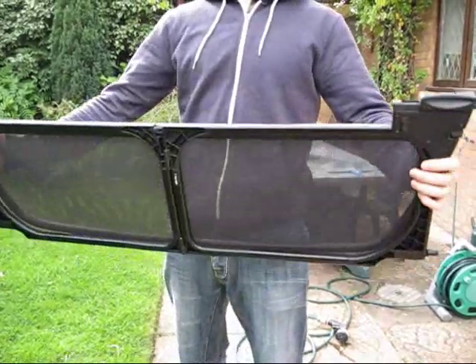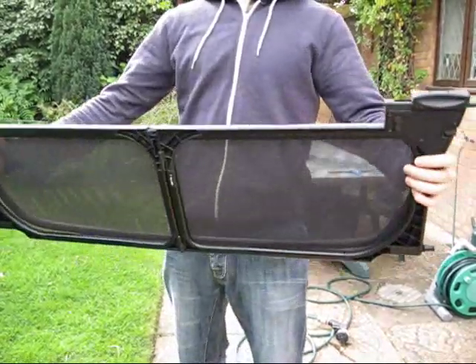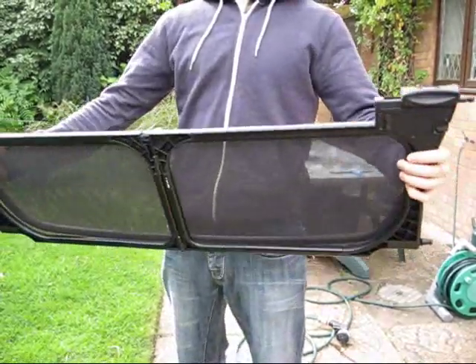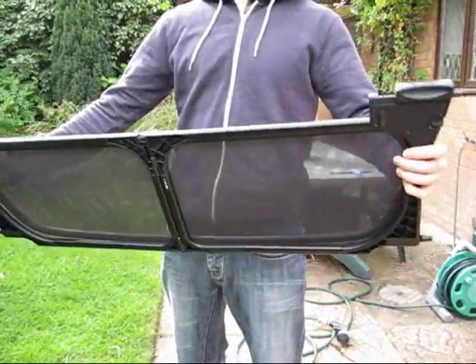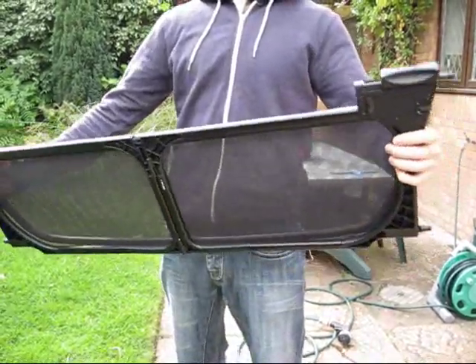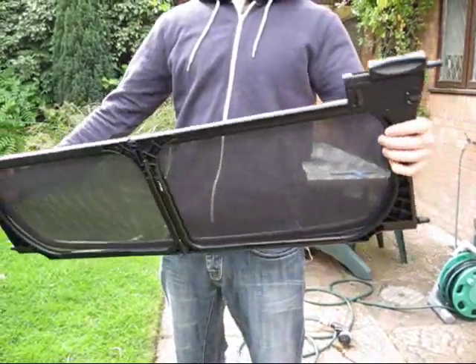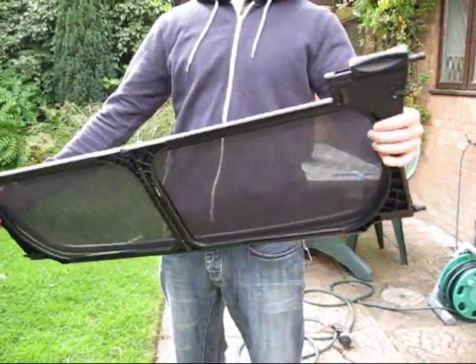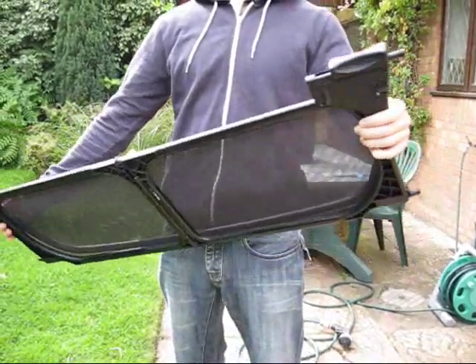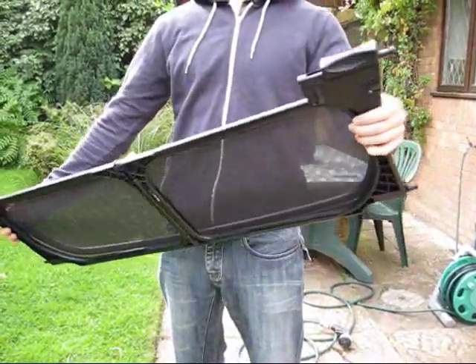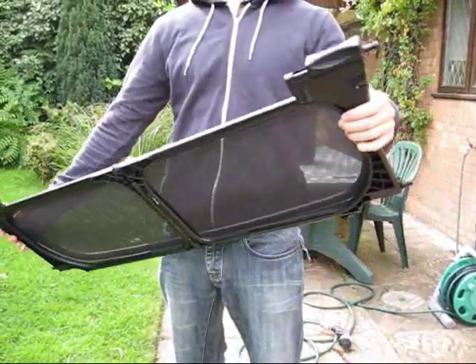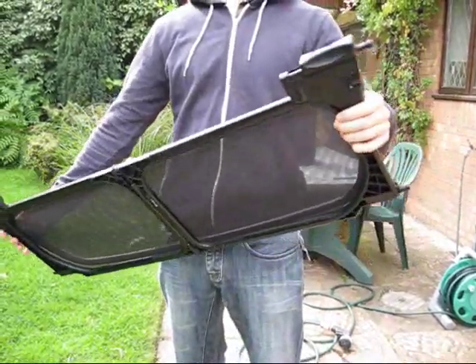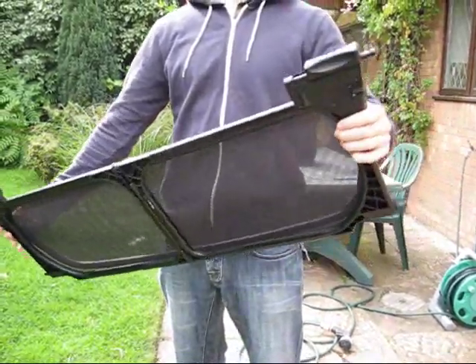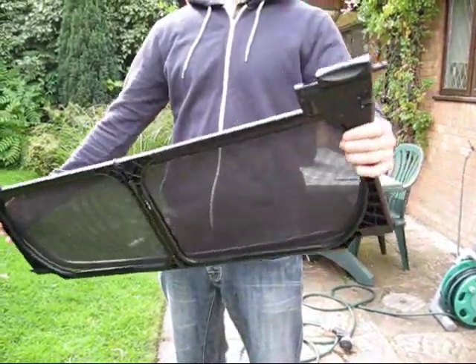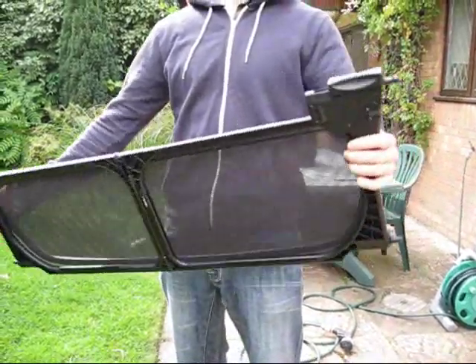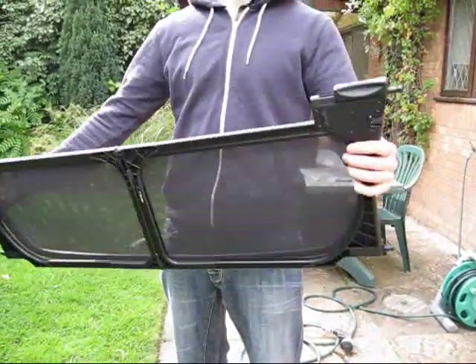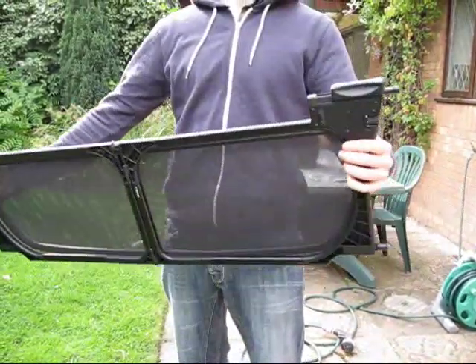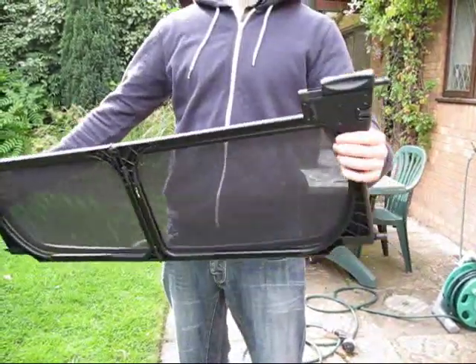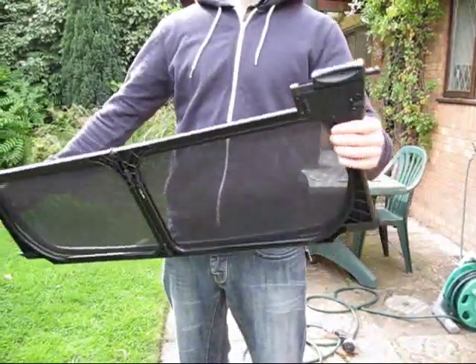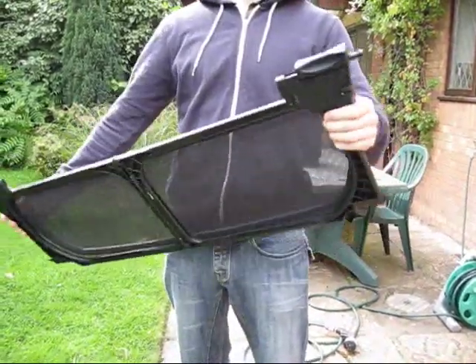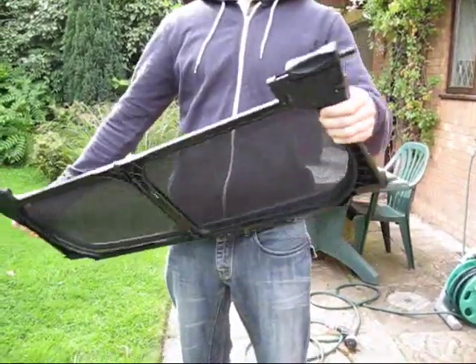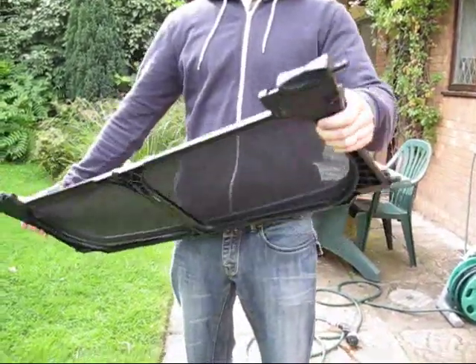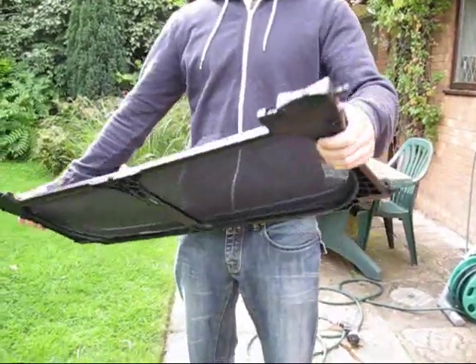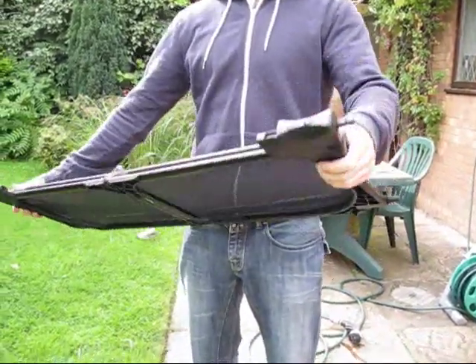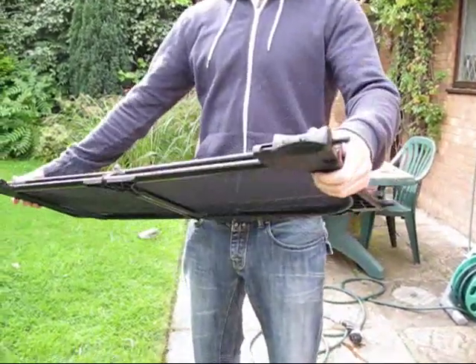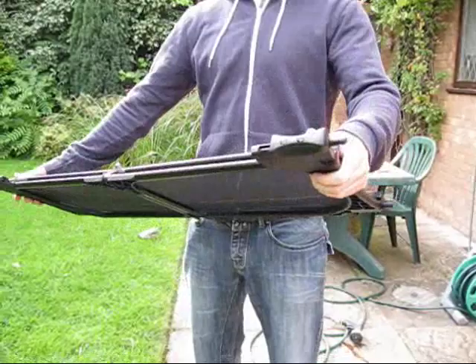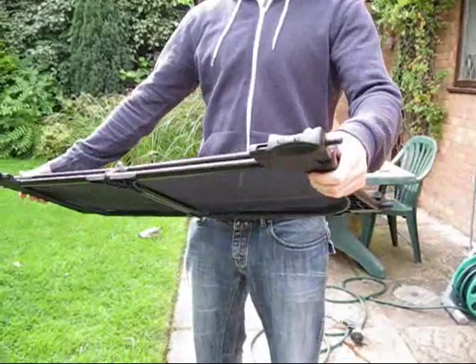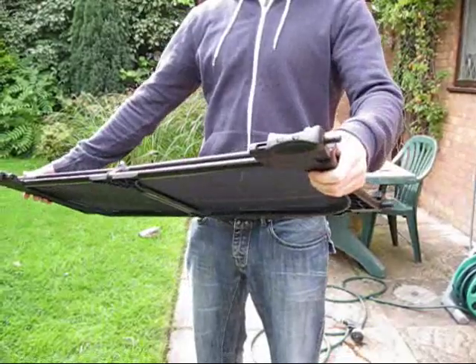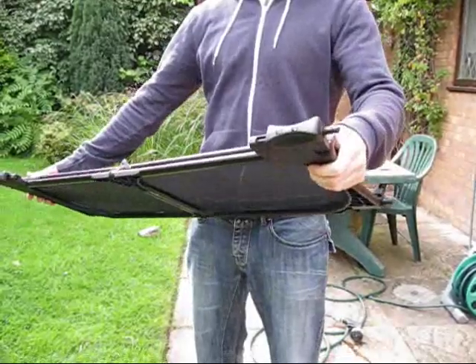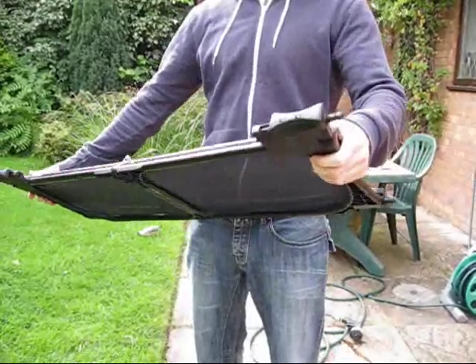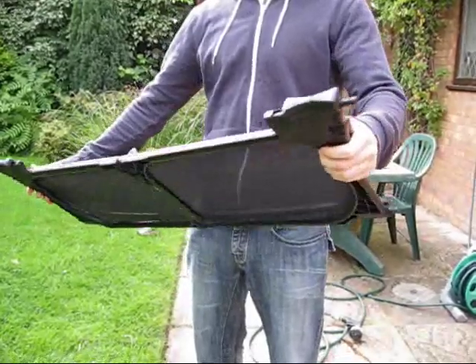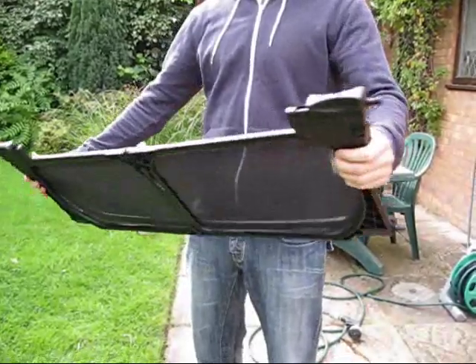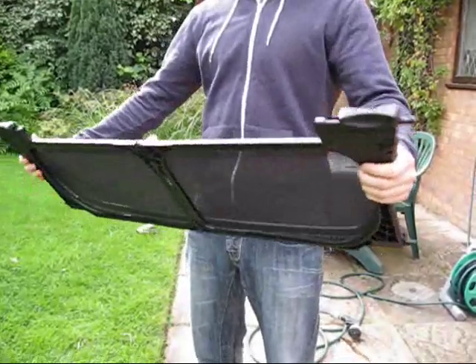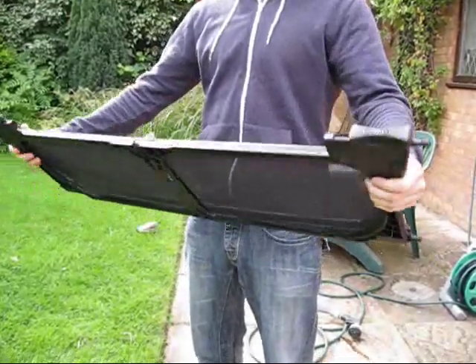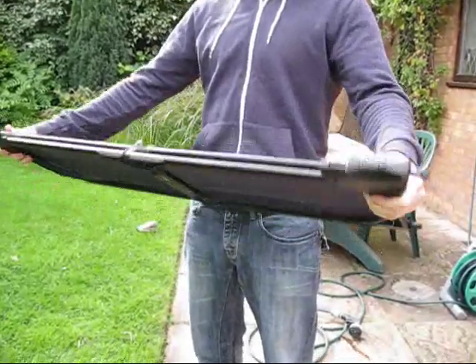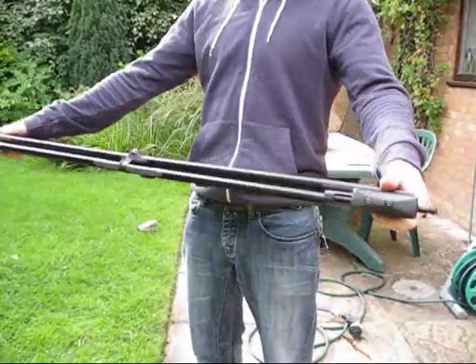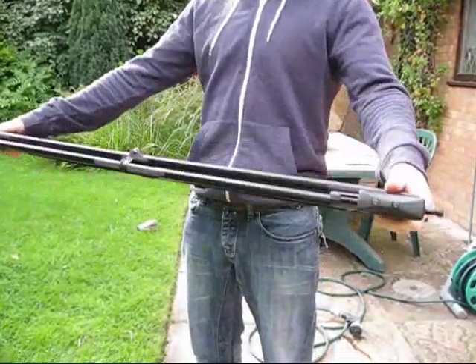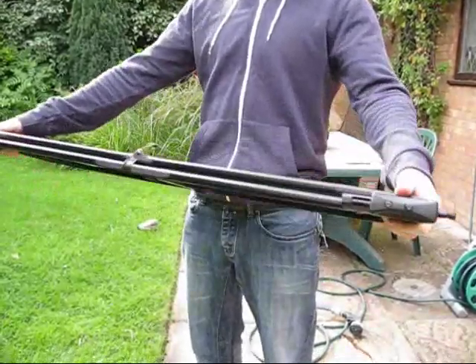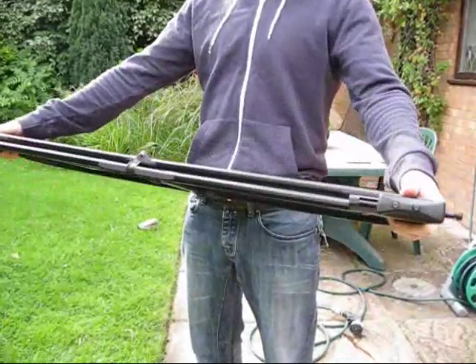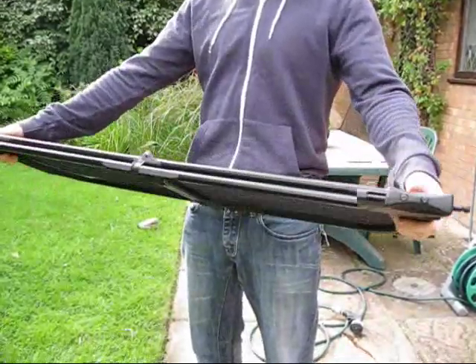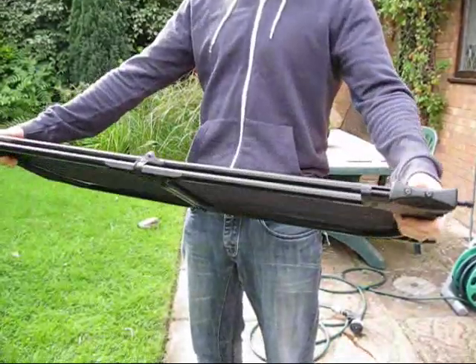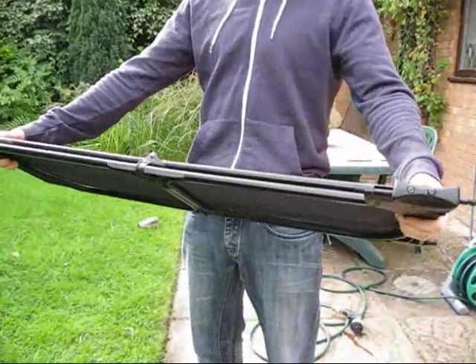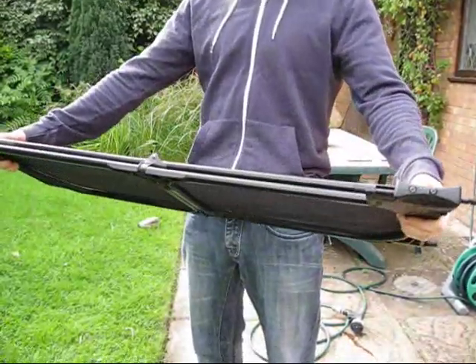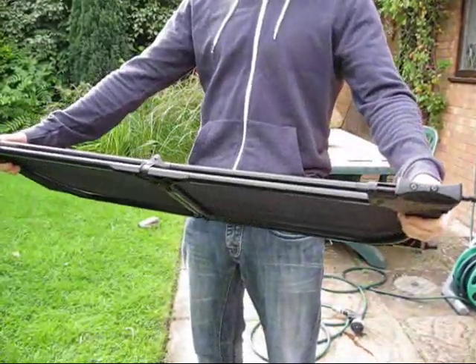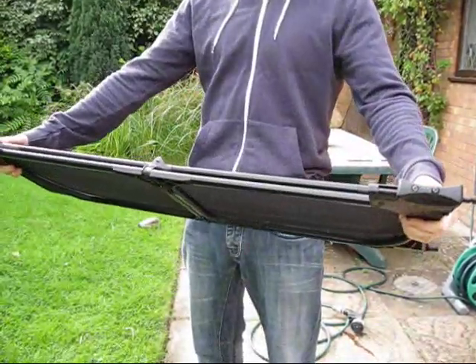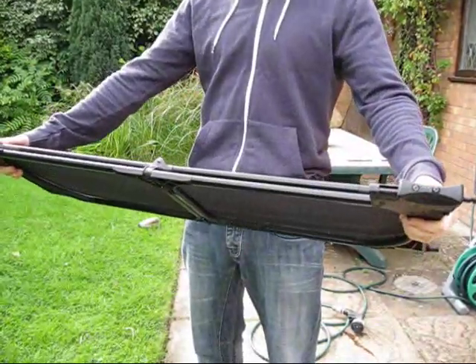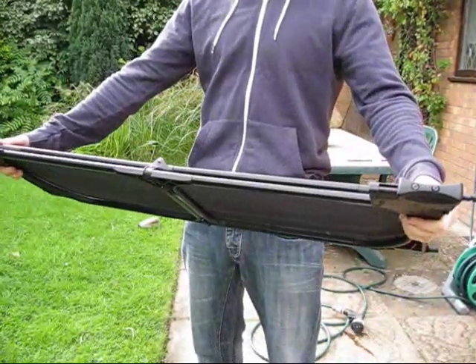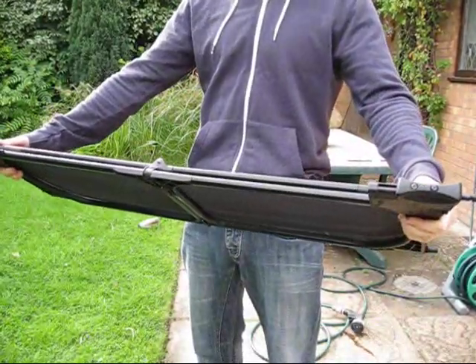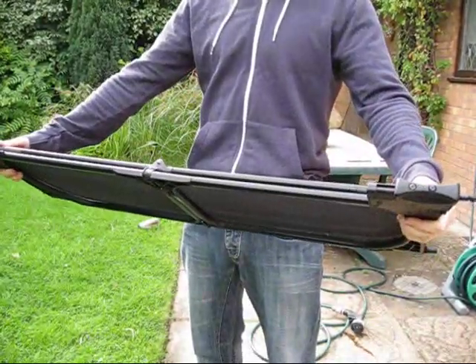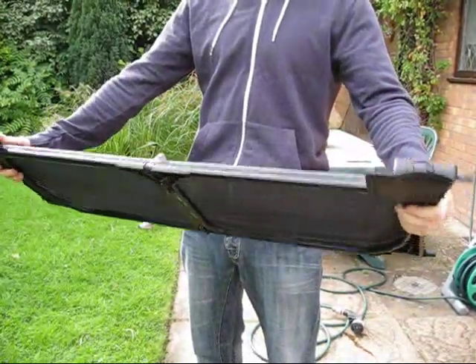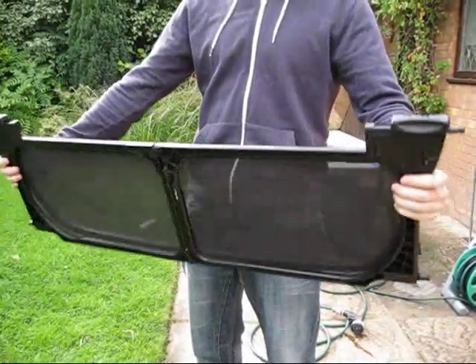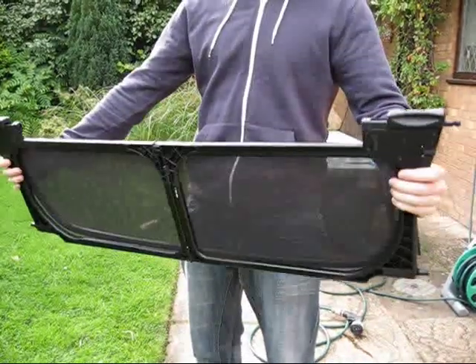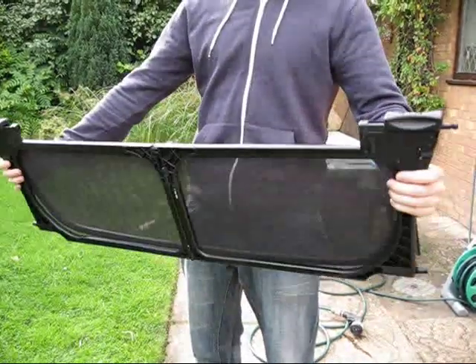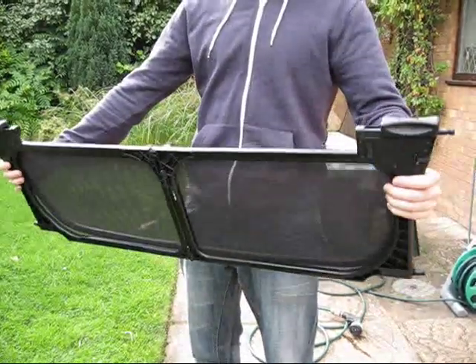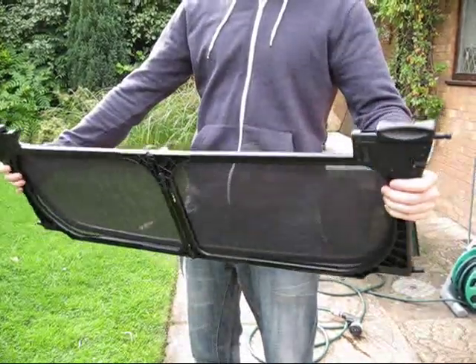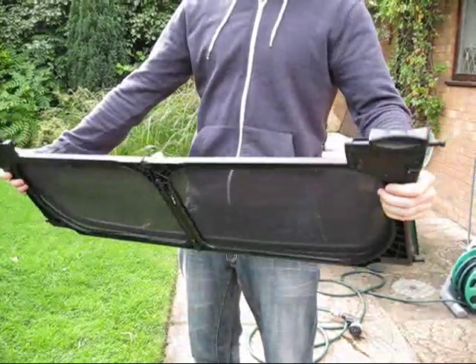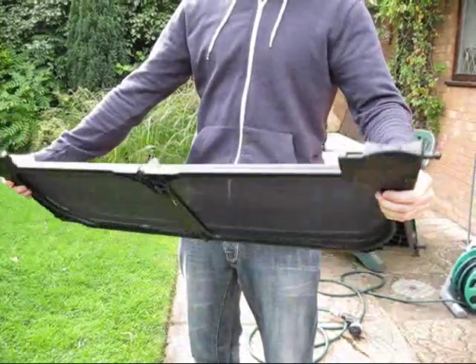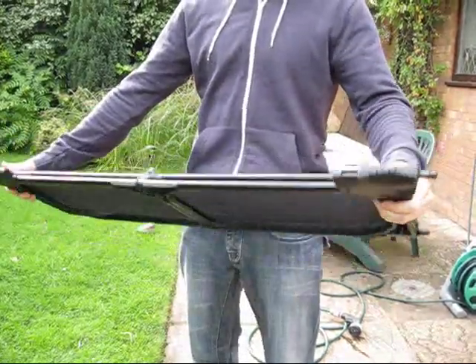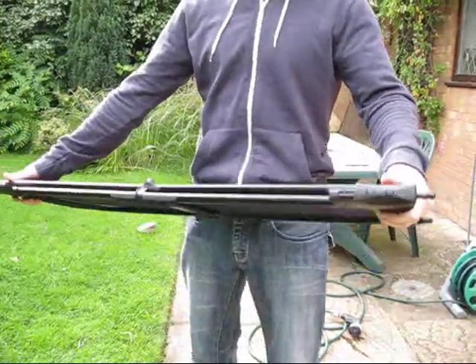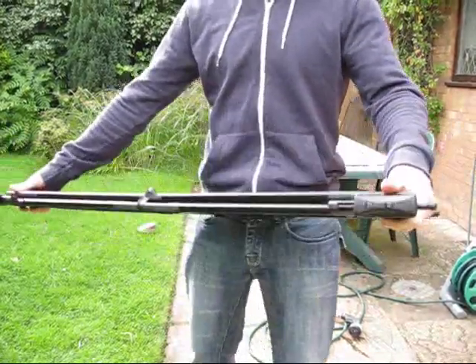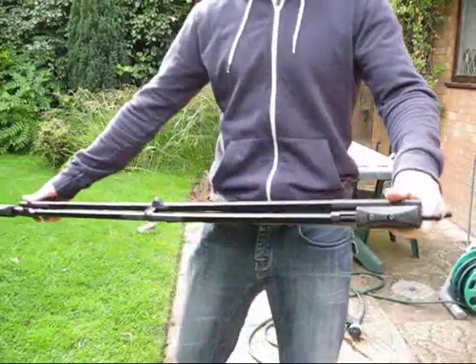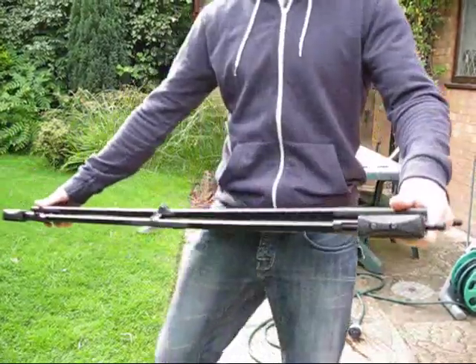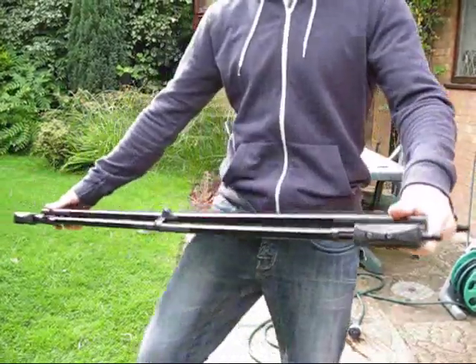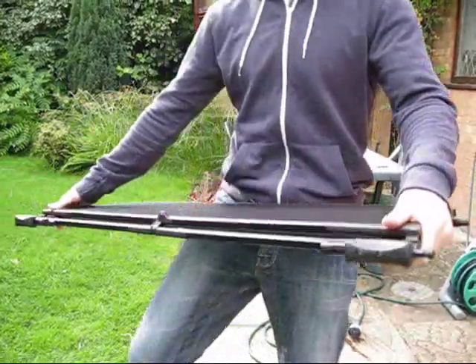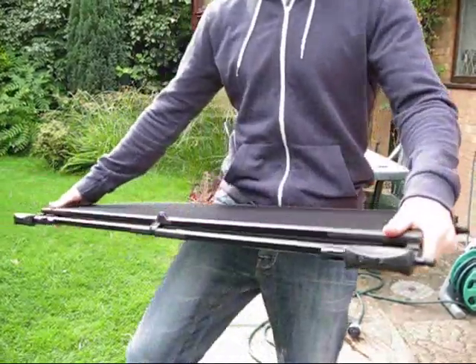Here's how you fold your mini wind deflector. If, like me, you had it up for a while and you forgot how to take it out, this is what you need to do.